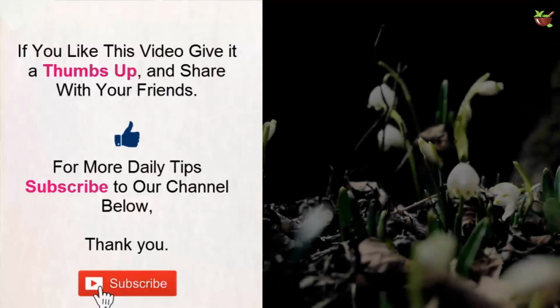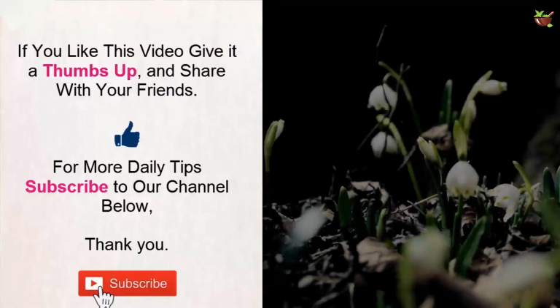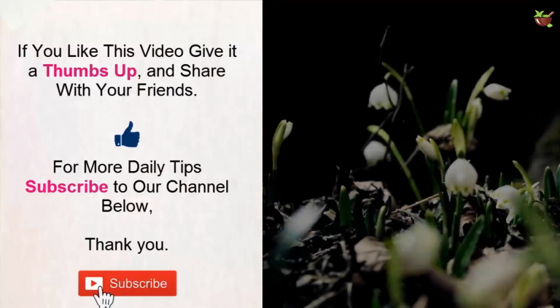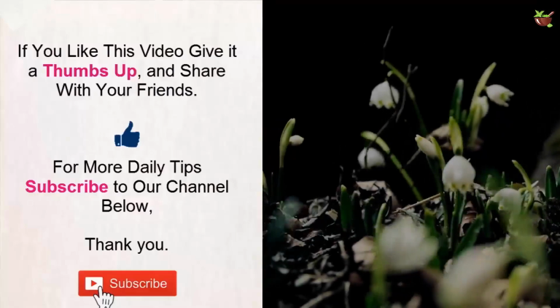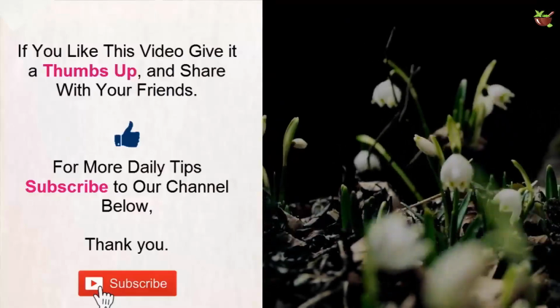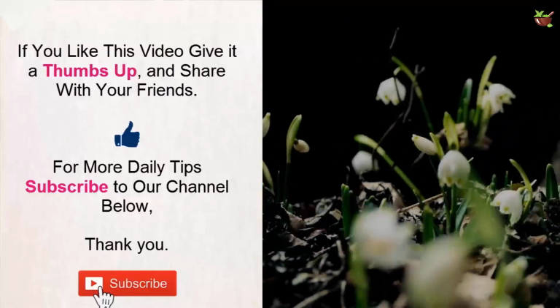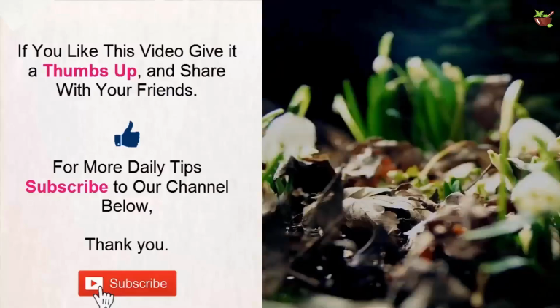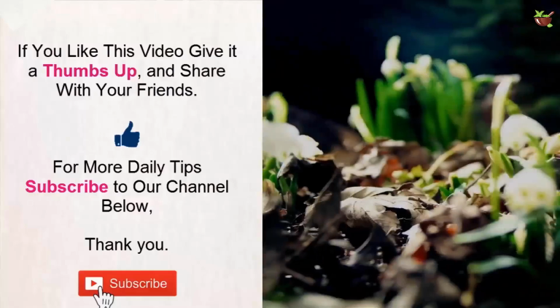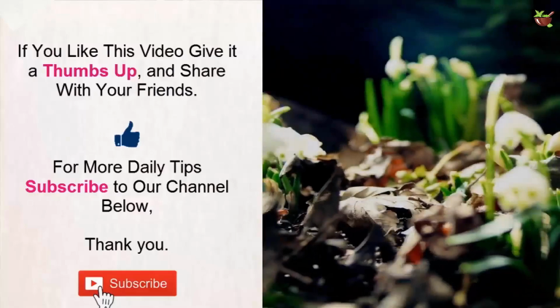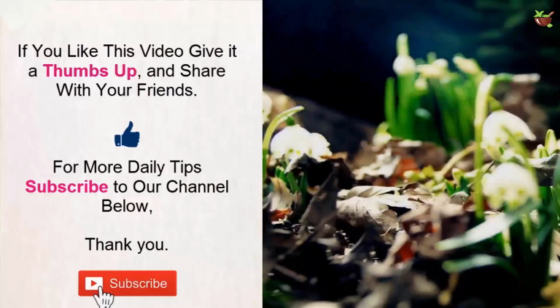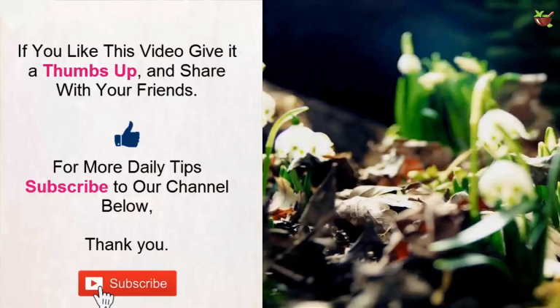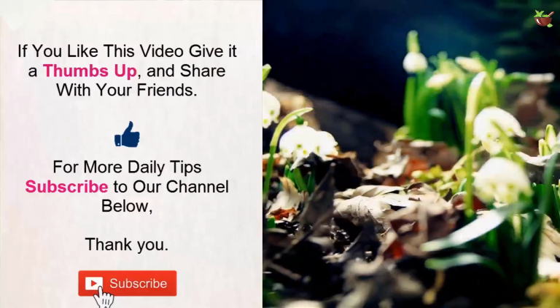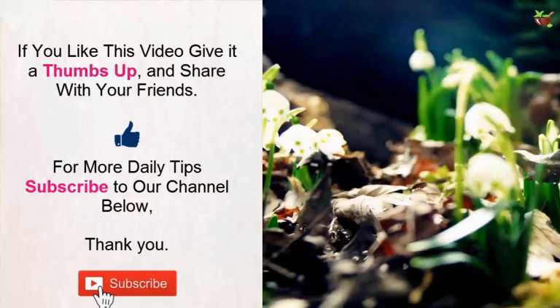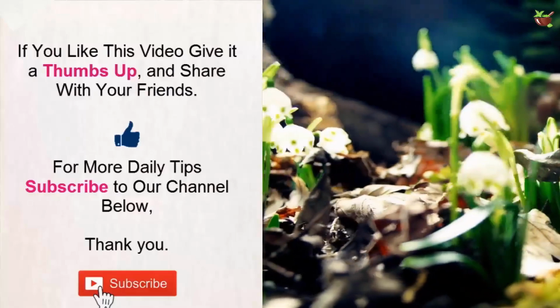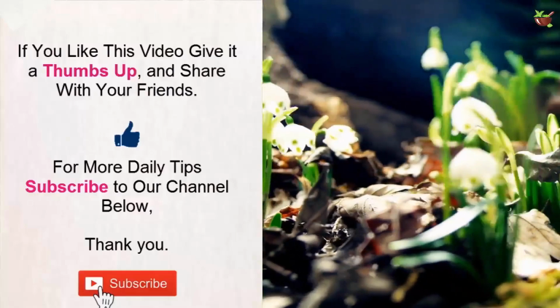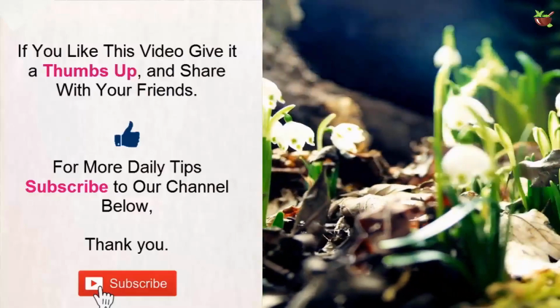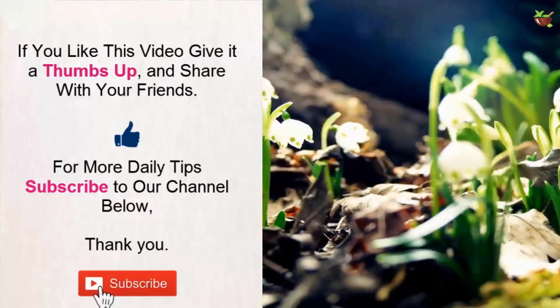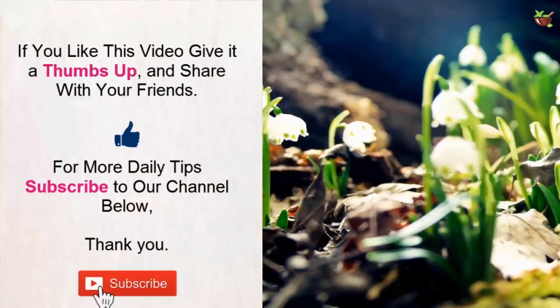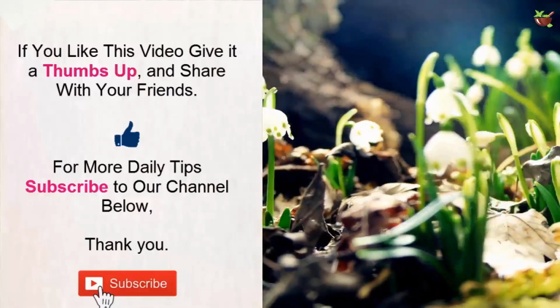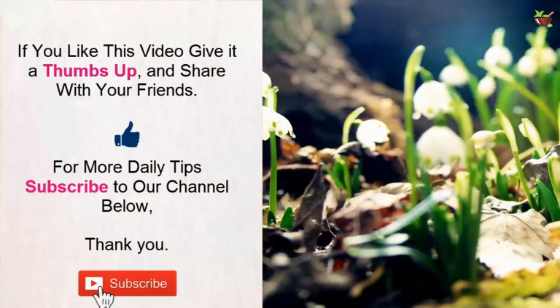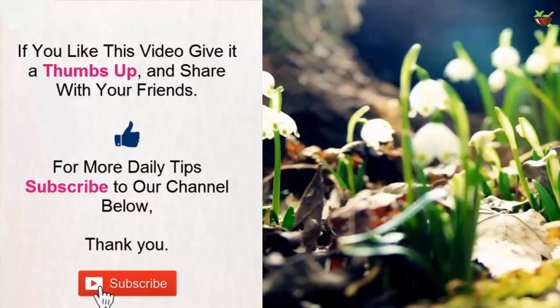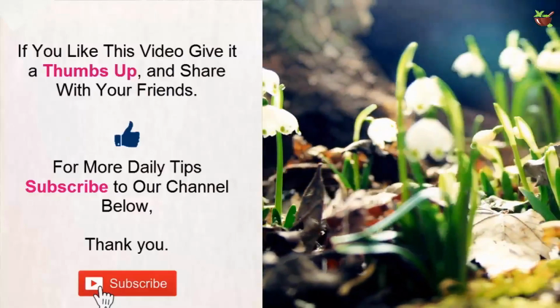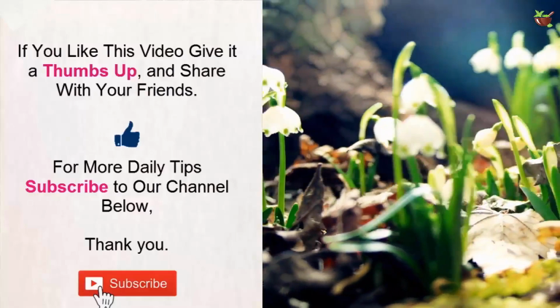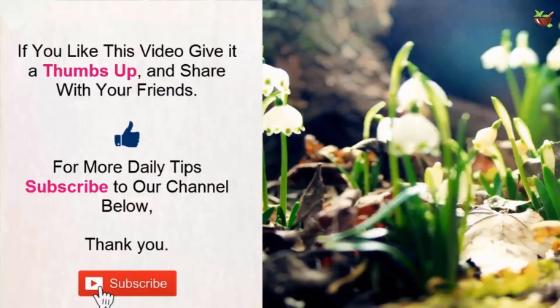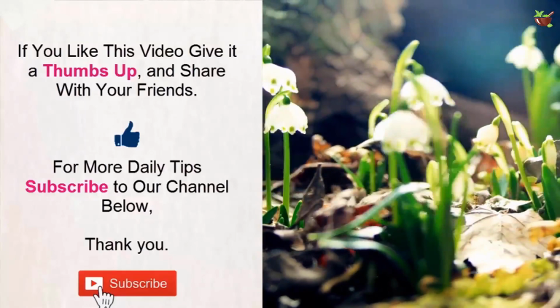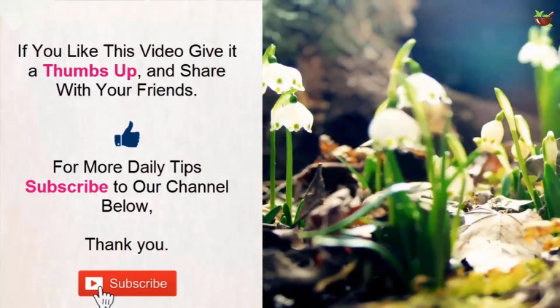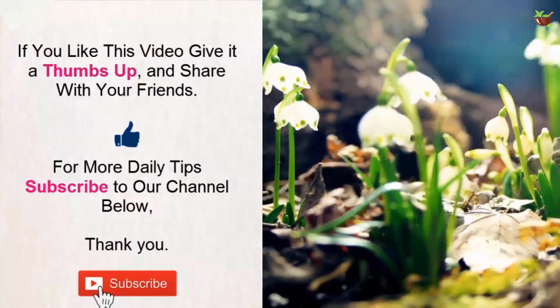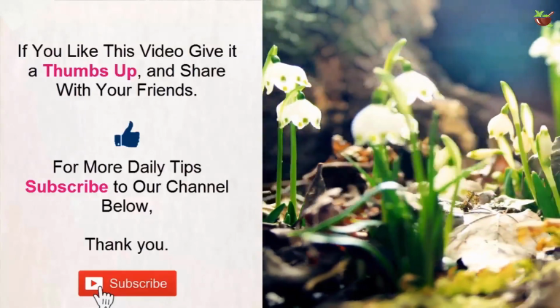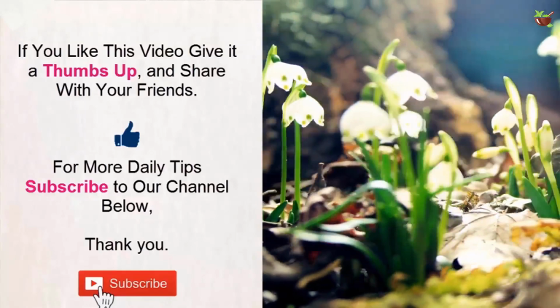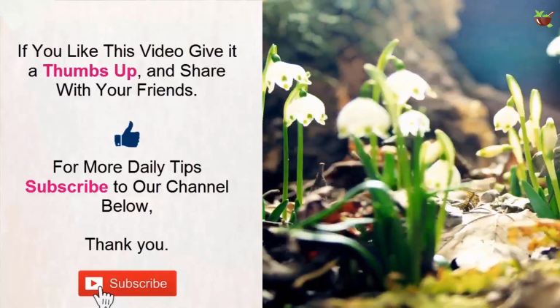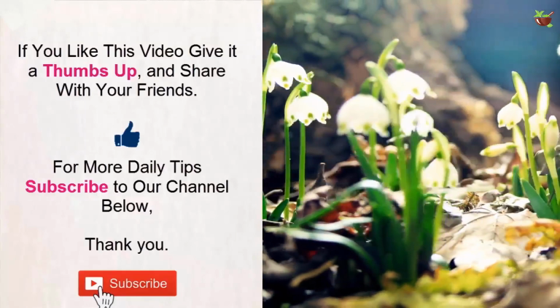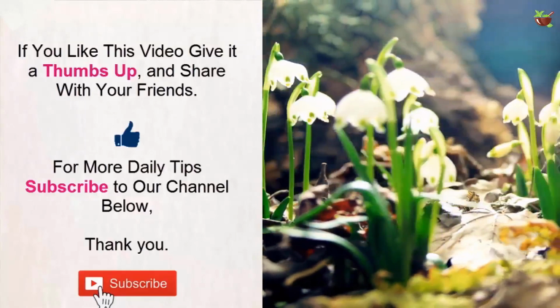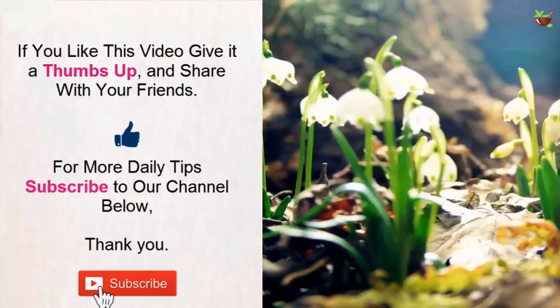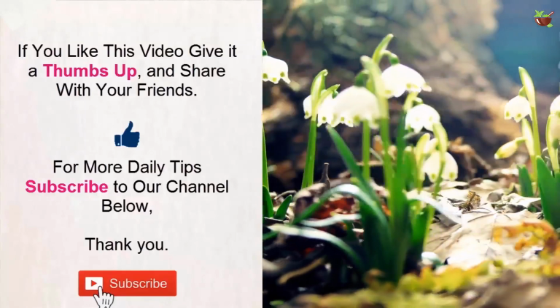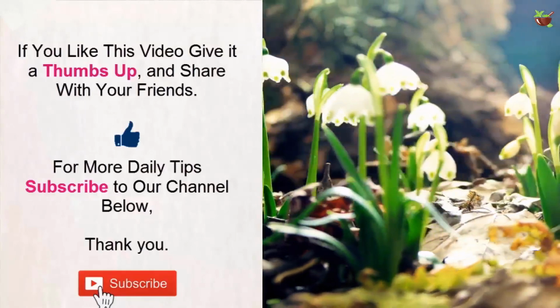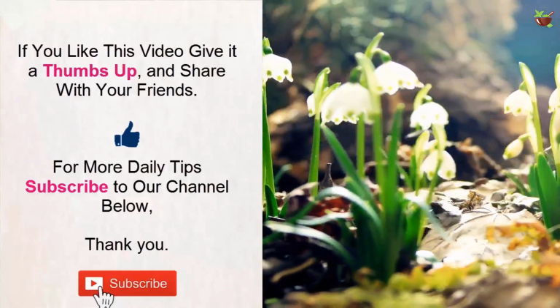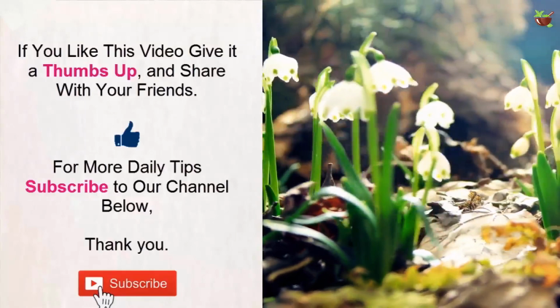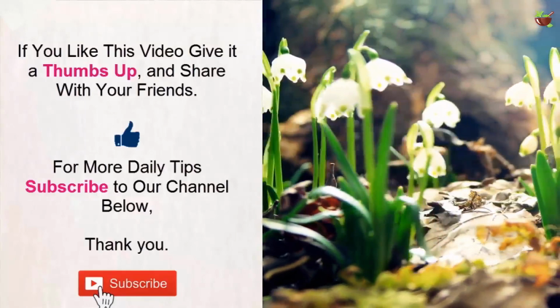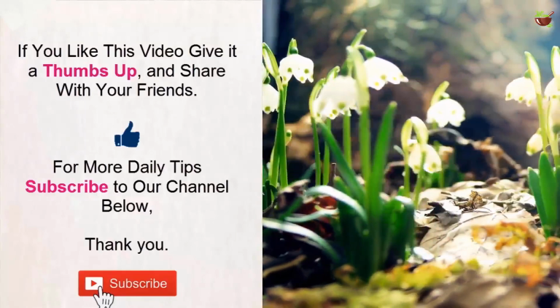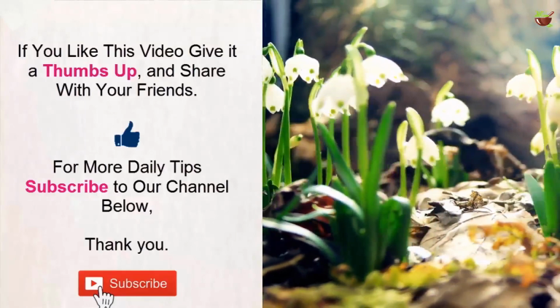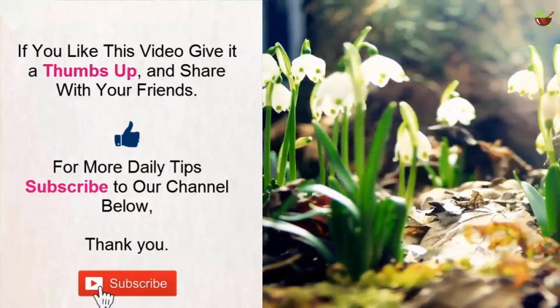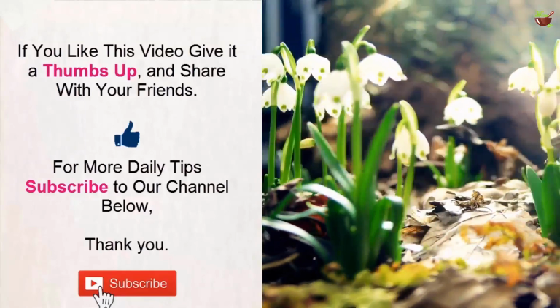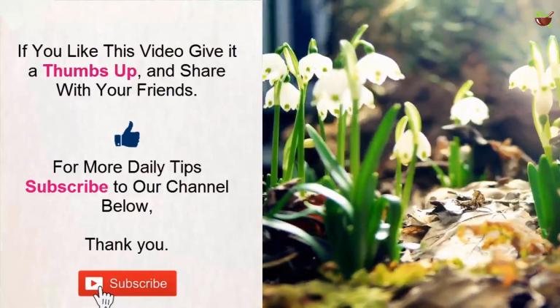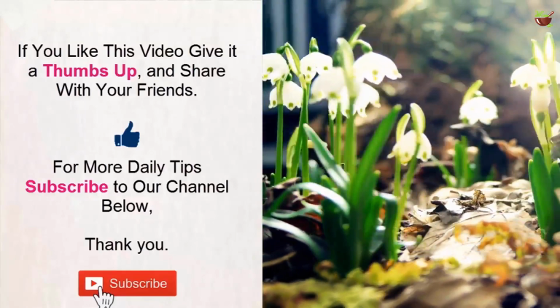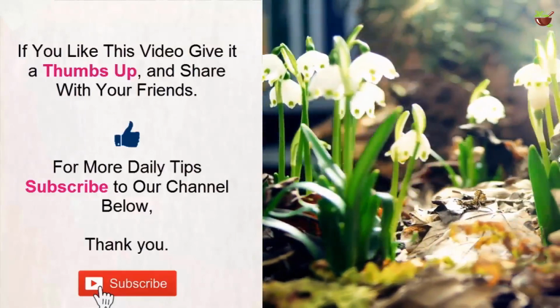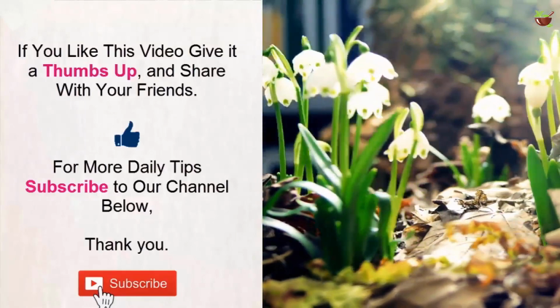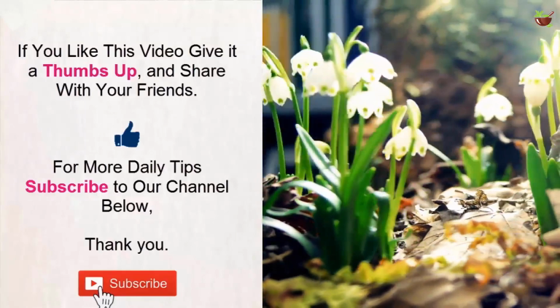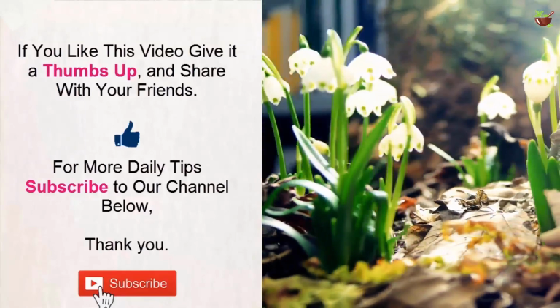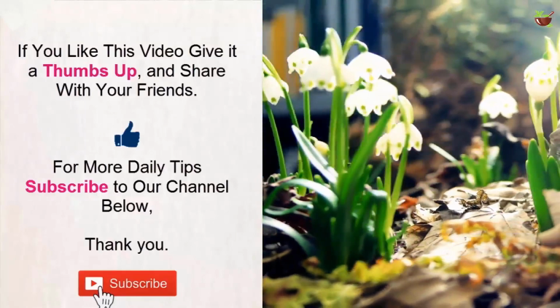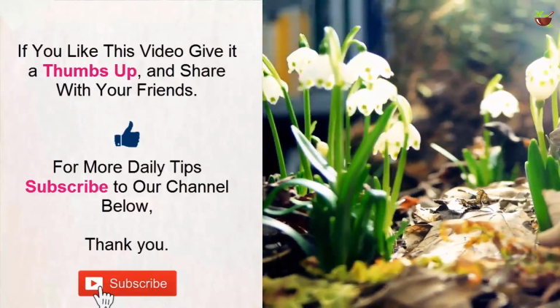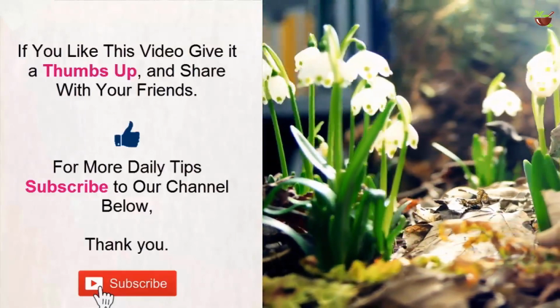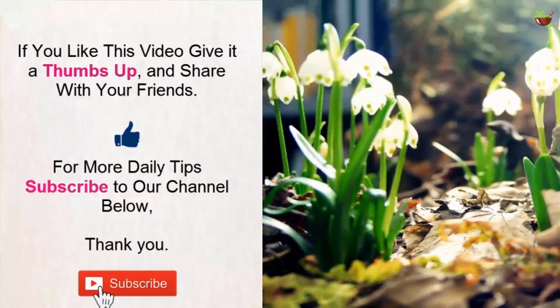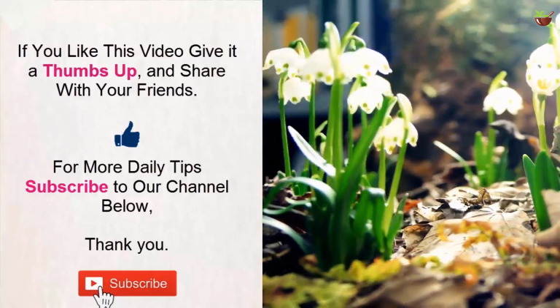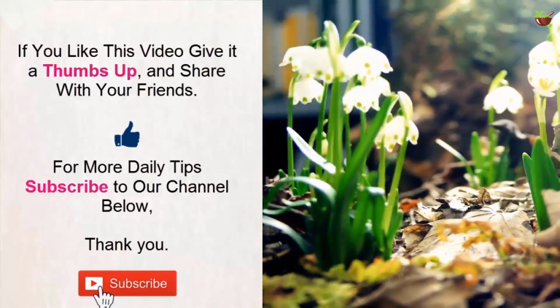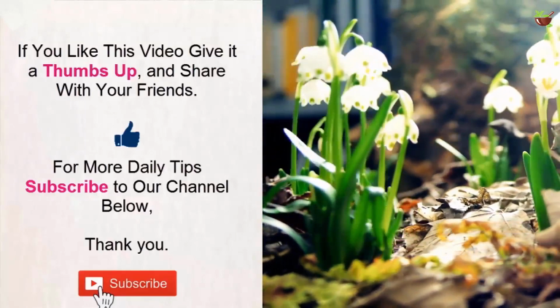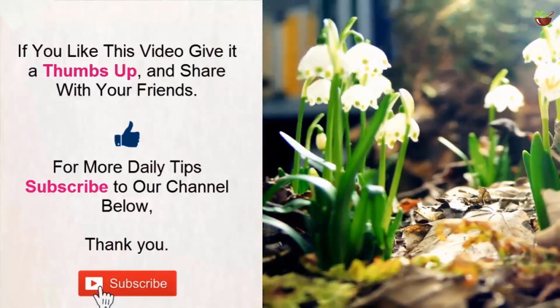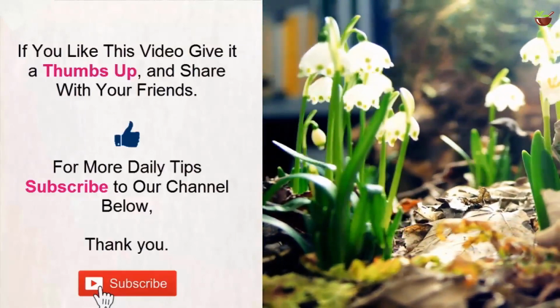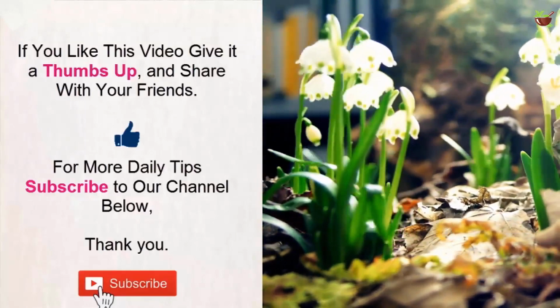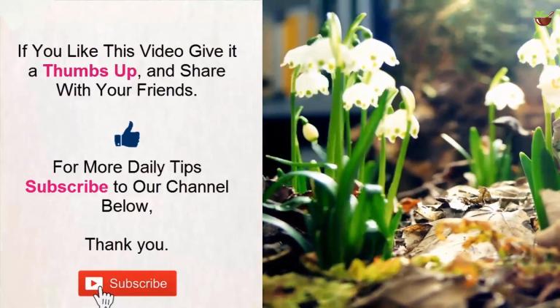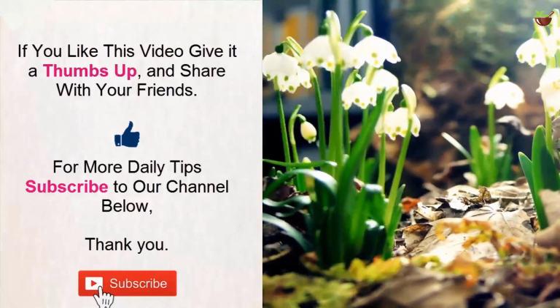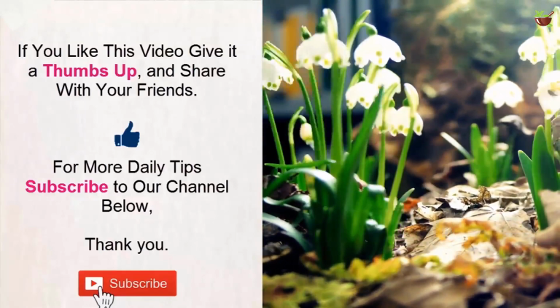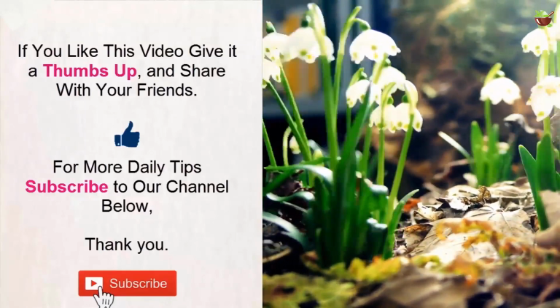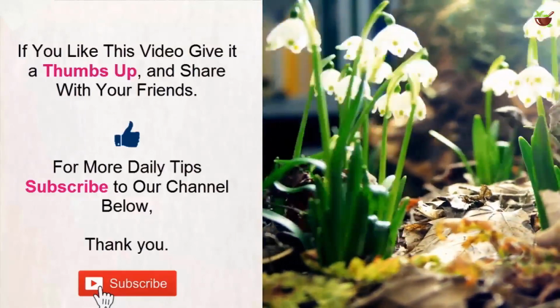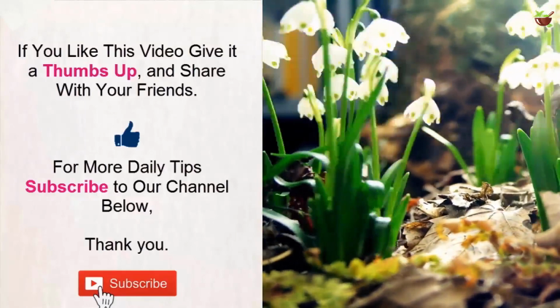How do you get beautiful legs? Let me know in the comment section below. If you like this video, give it a thumbs up and share with your friends. For more daily tips, subscribe to our channel. Thank you.